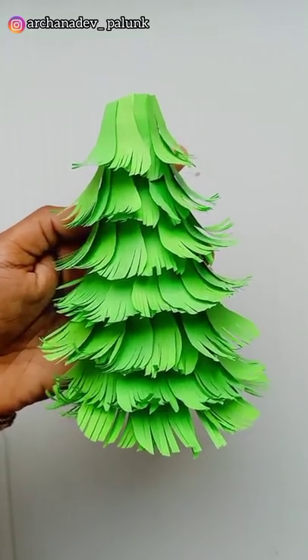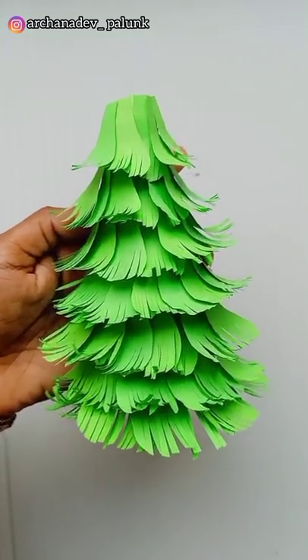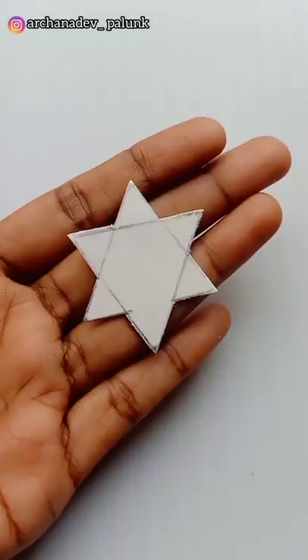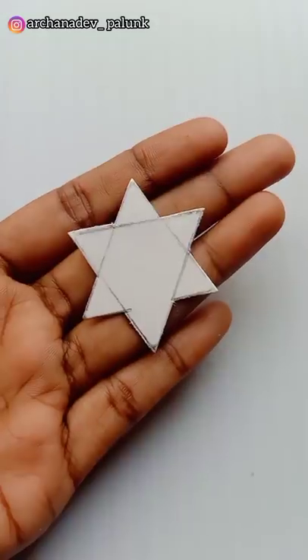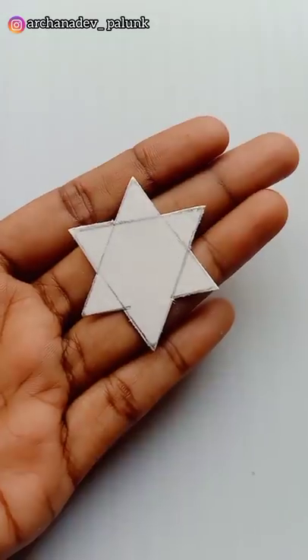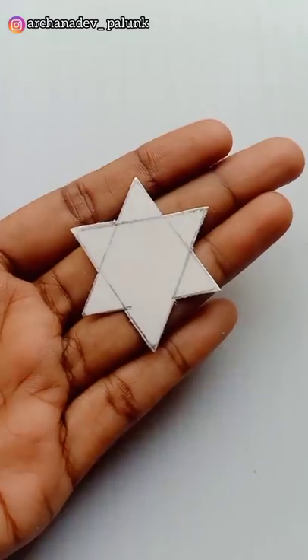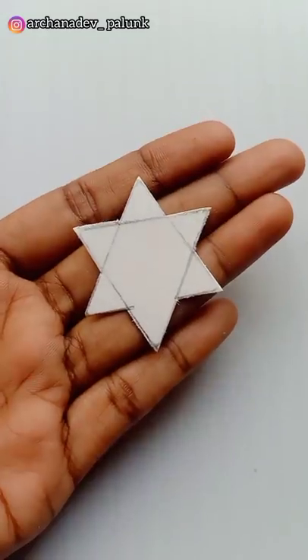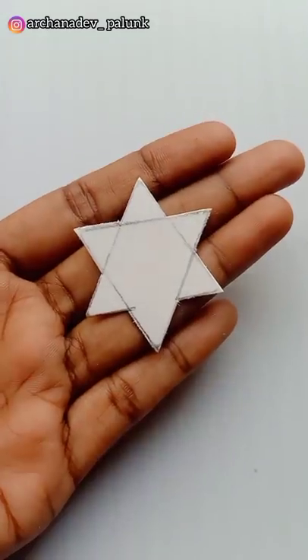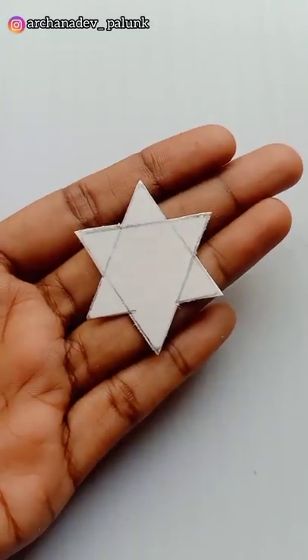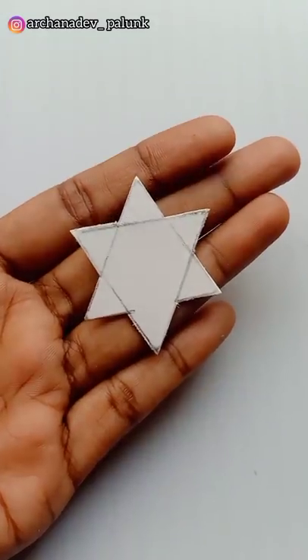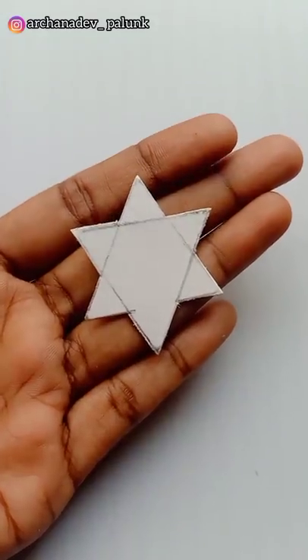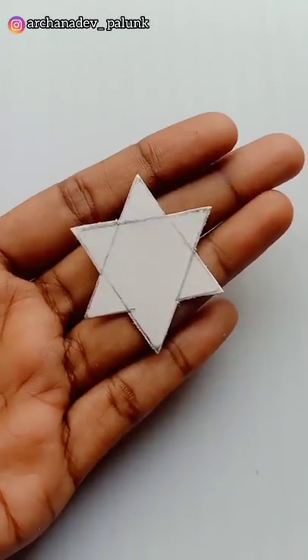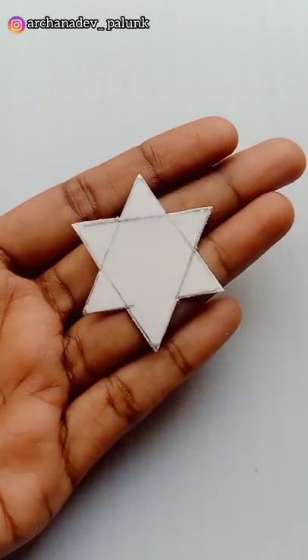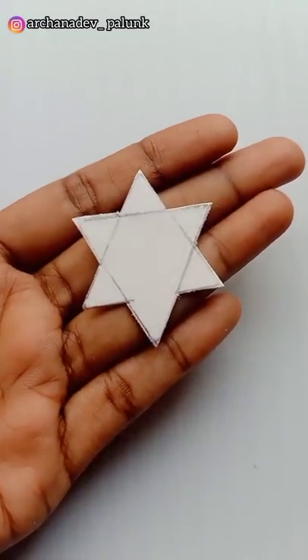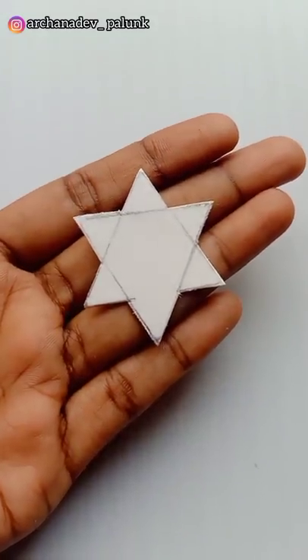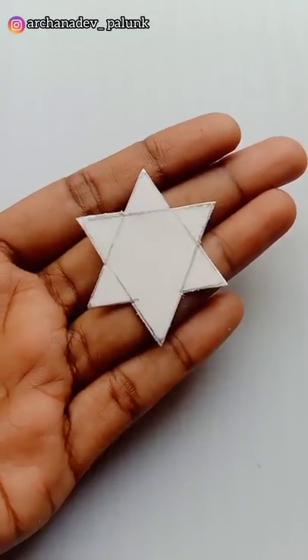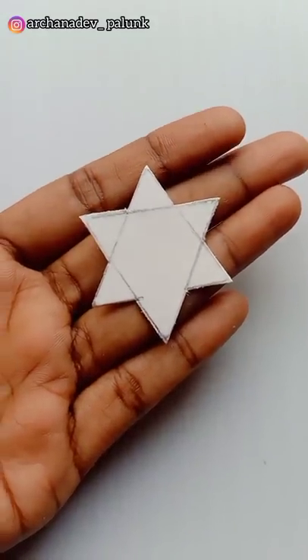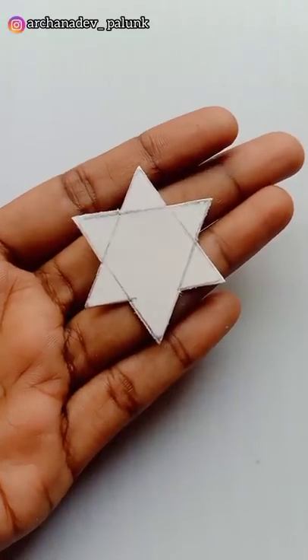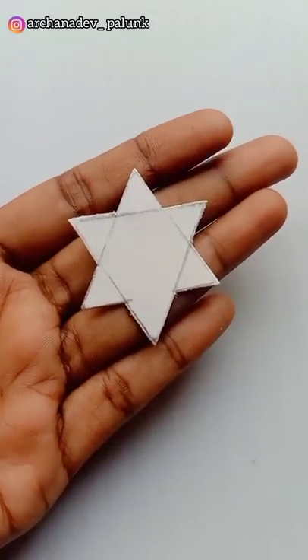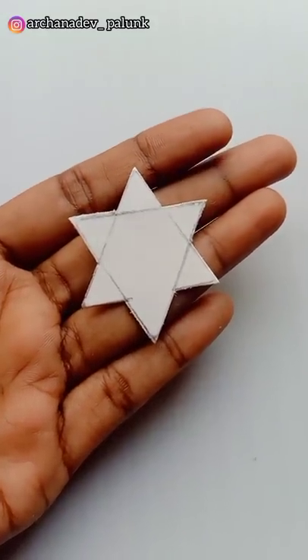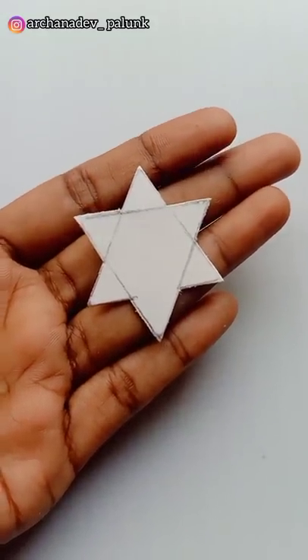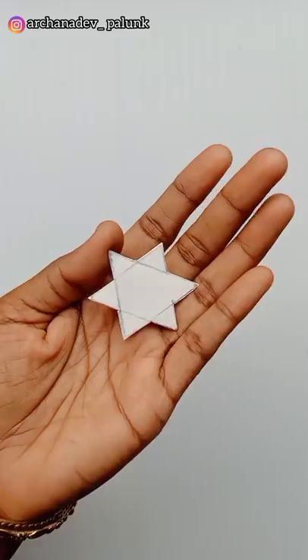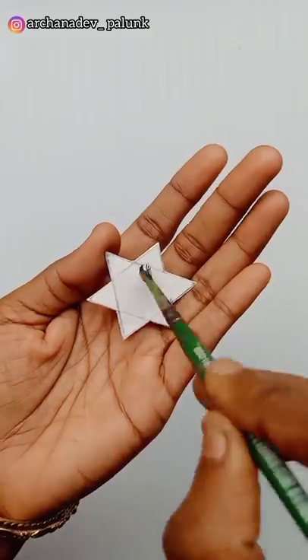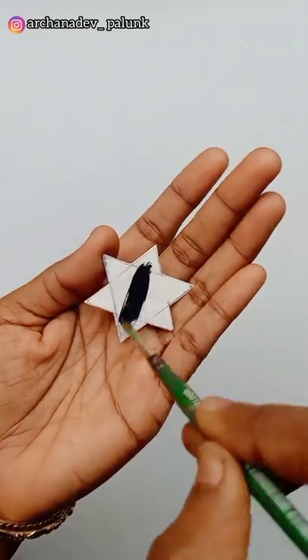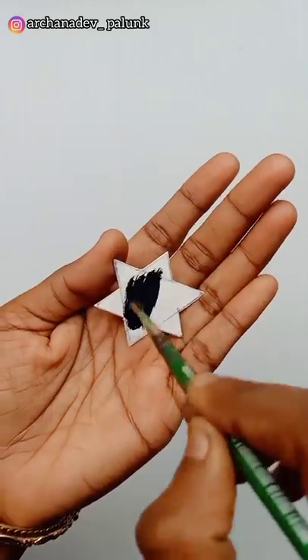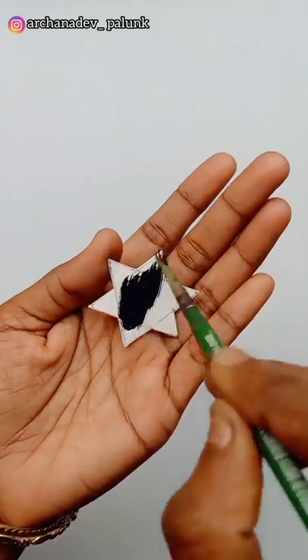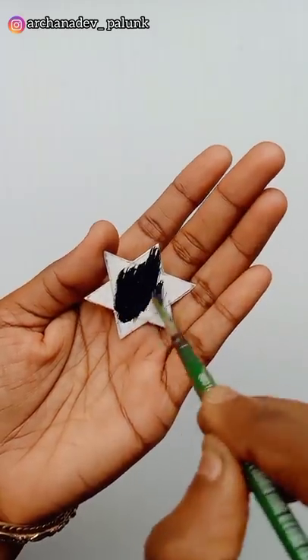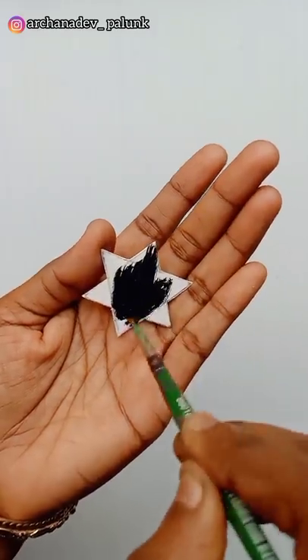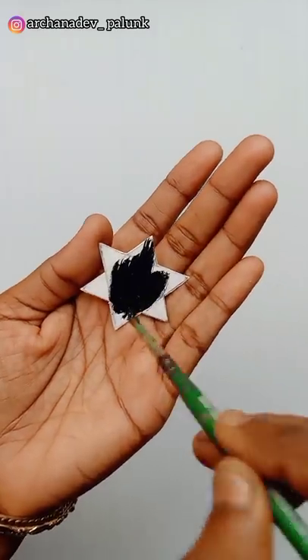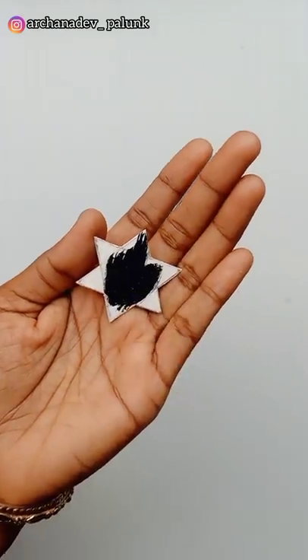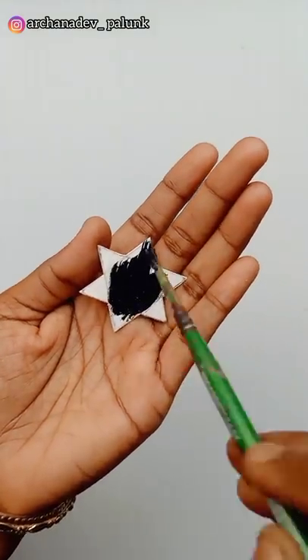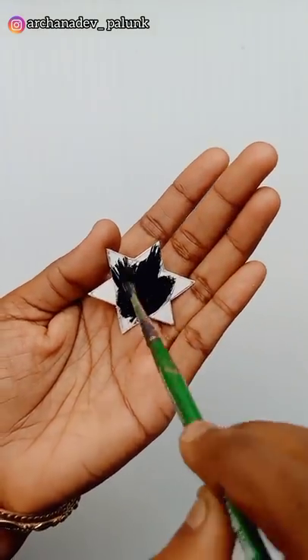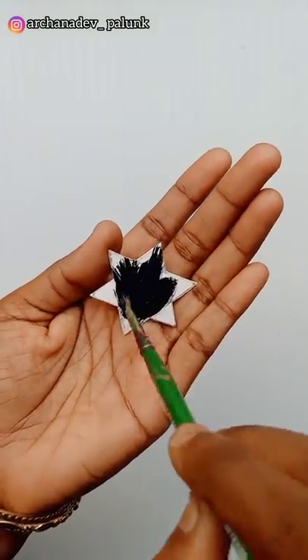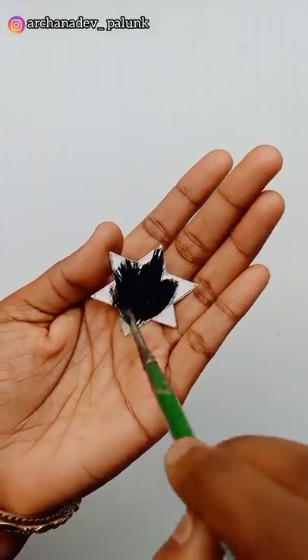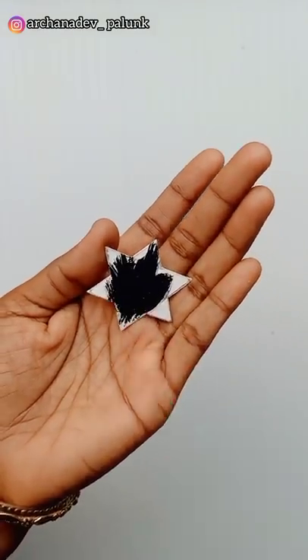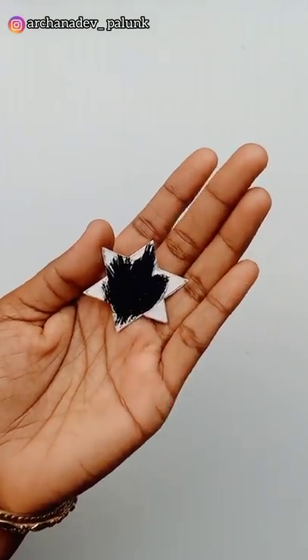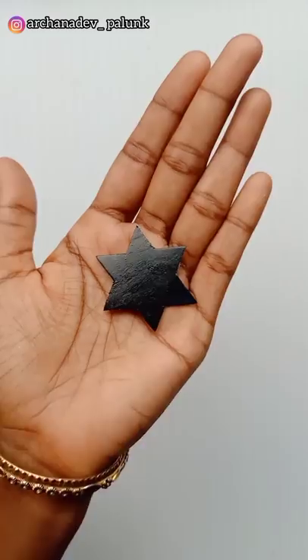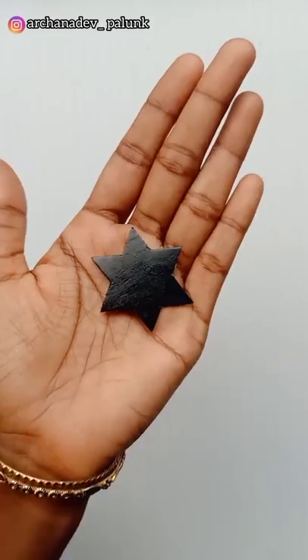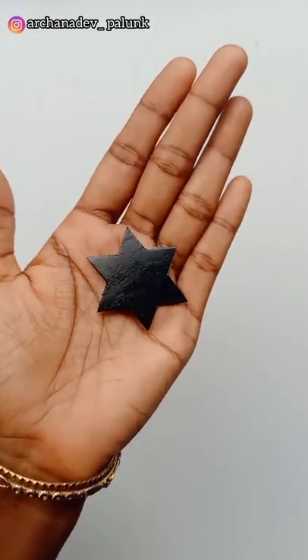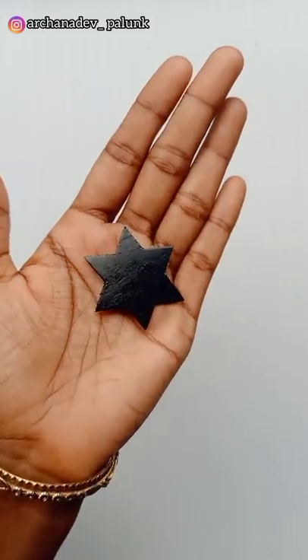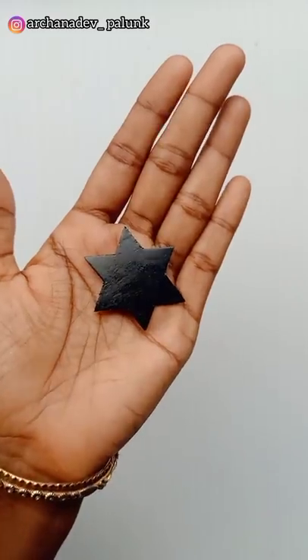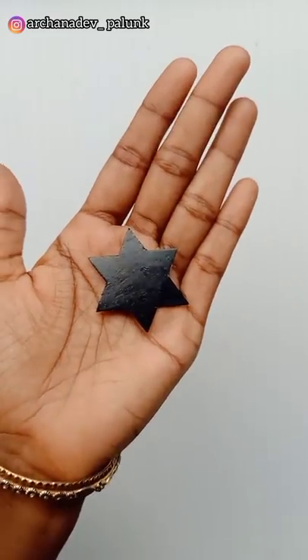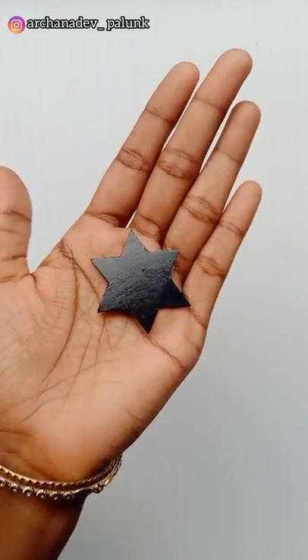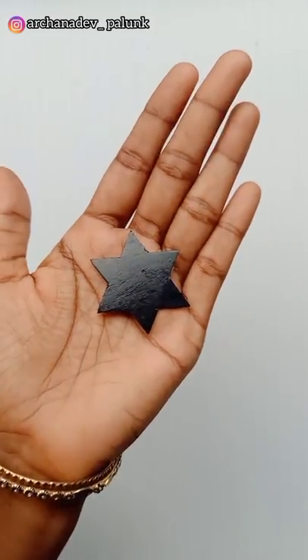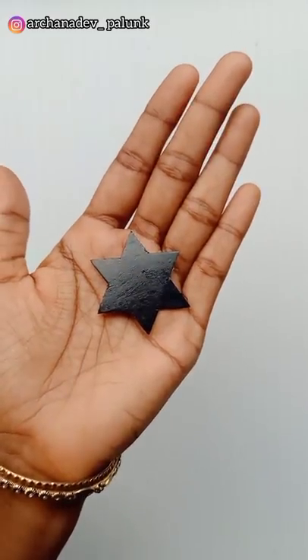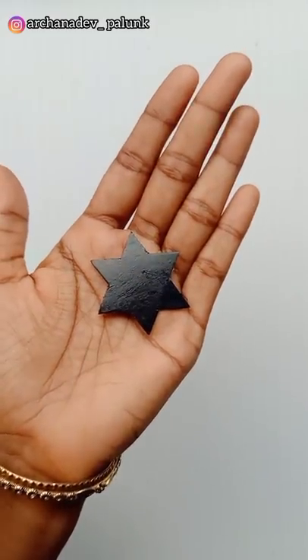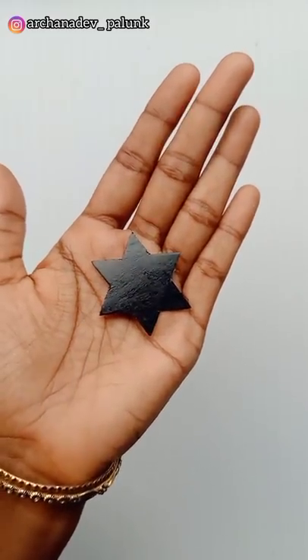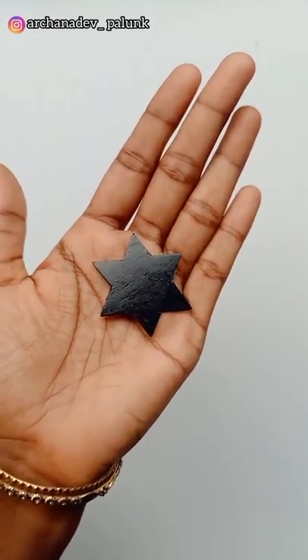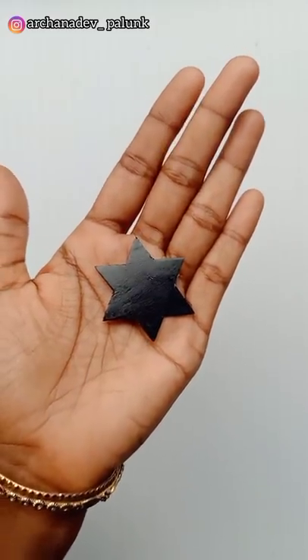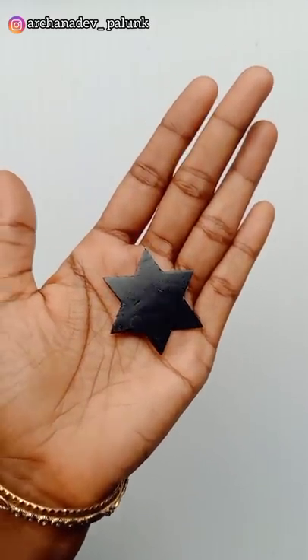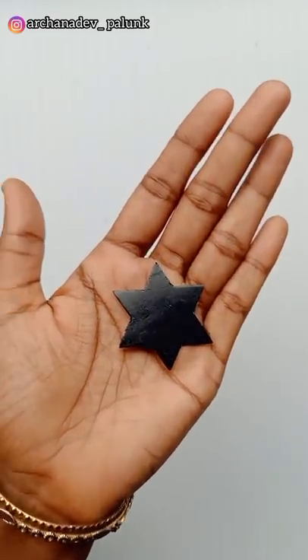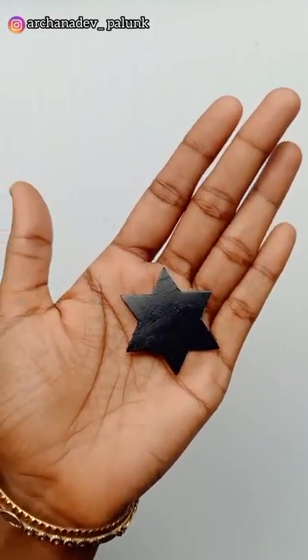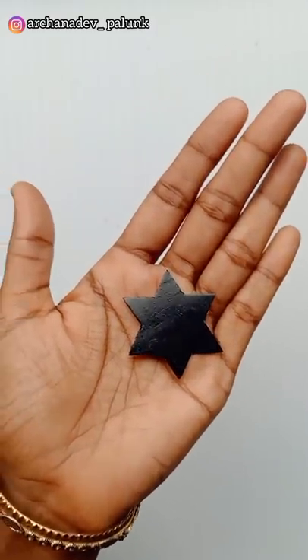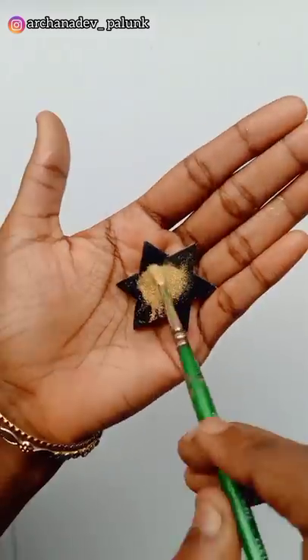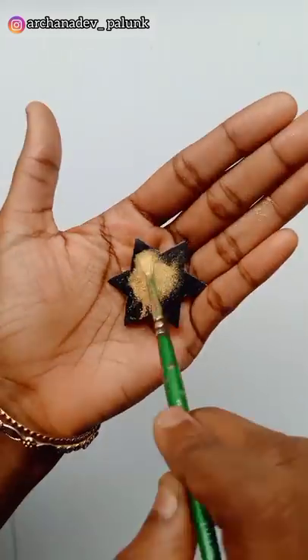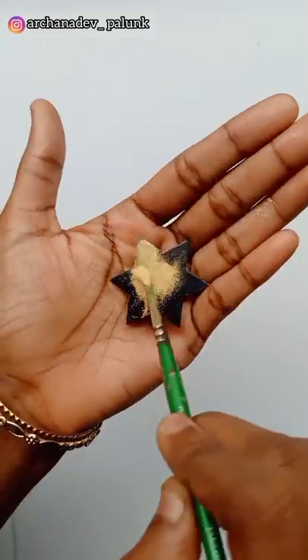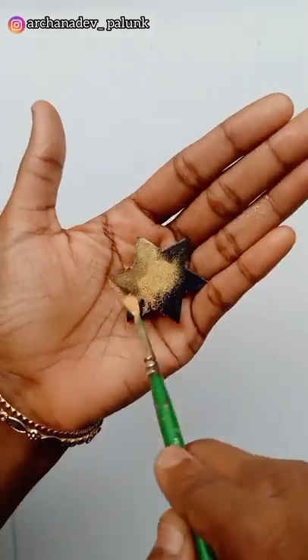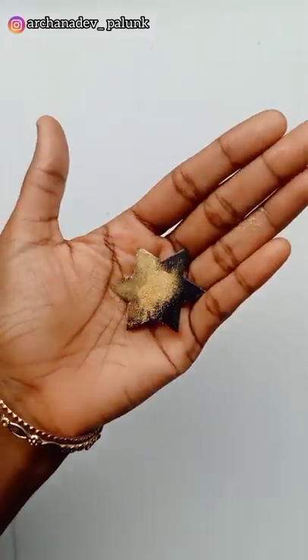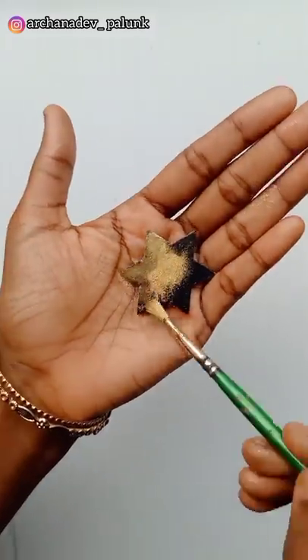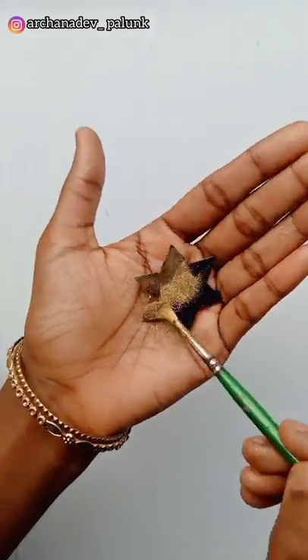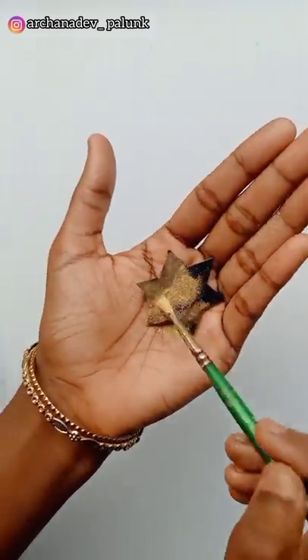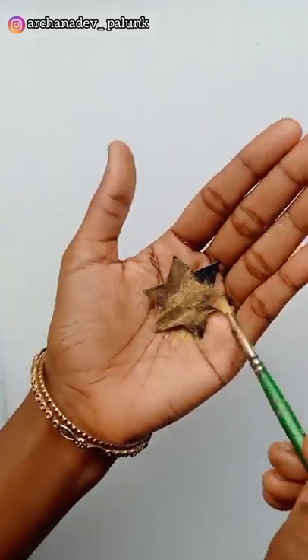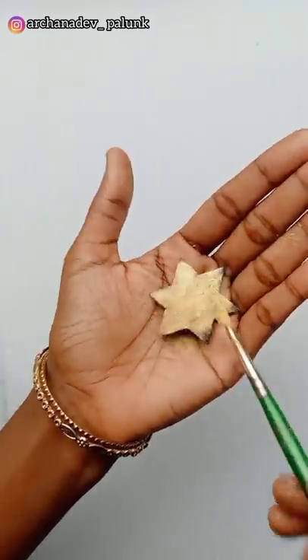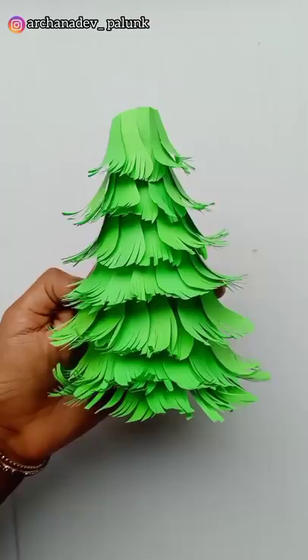This is the paper. It's got a black color in paper. It's got a gold color. It's got a star.